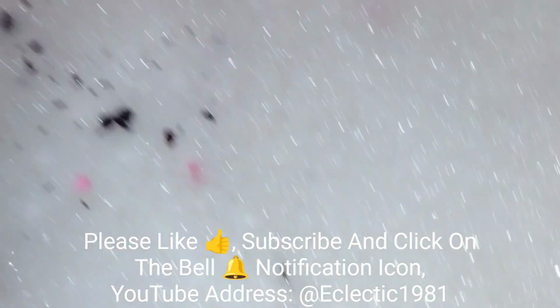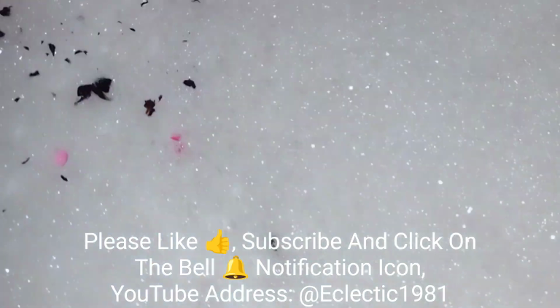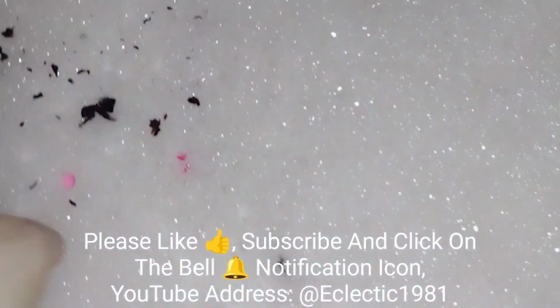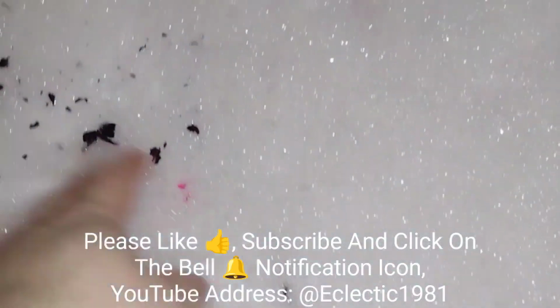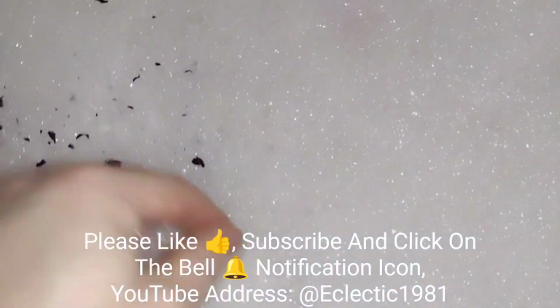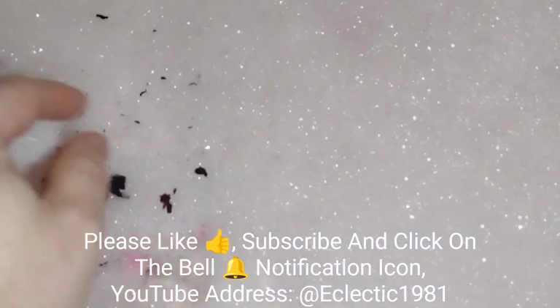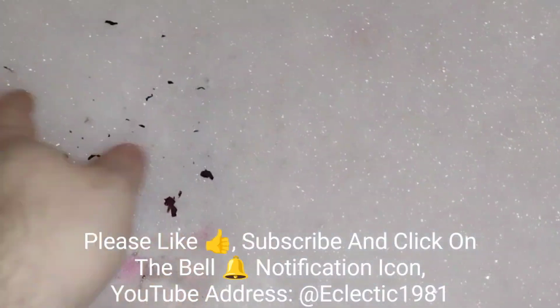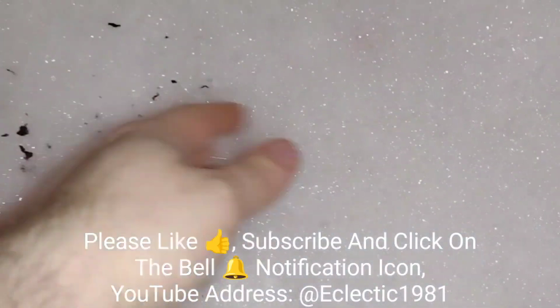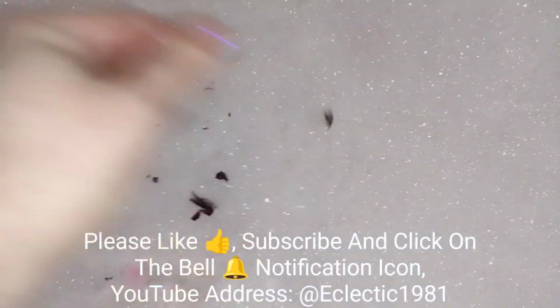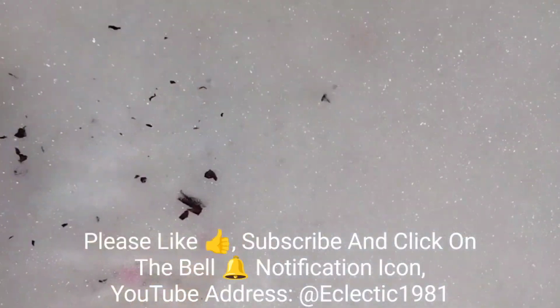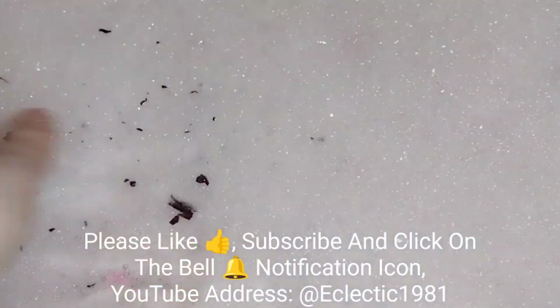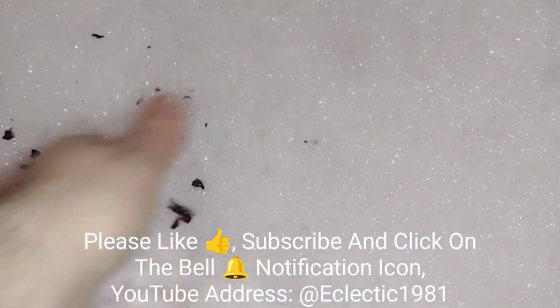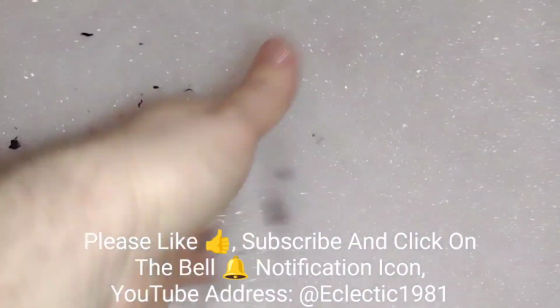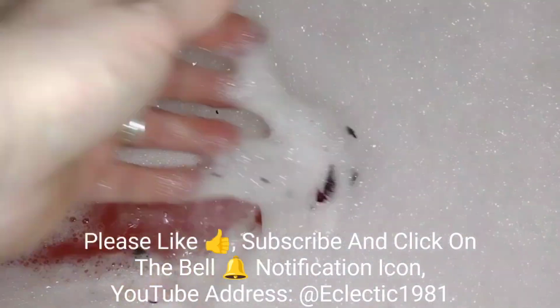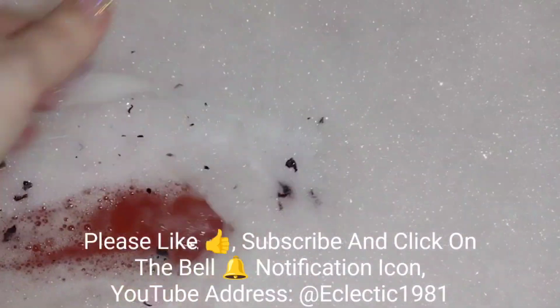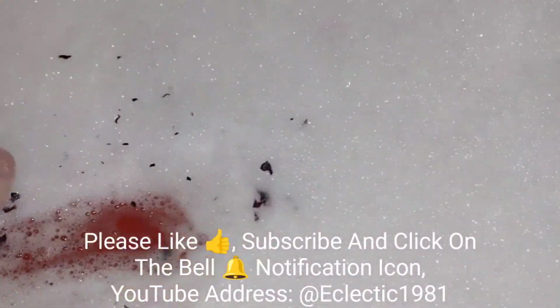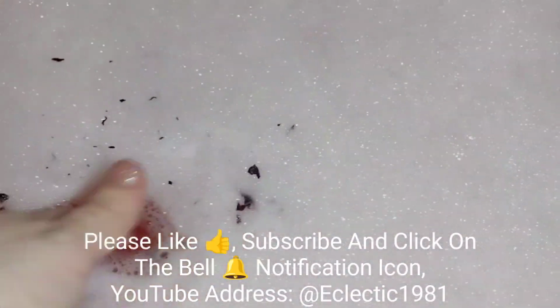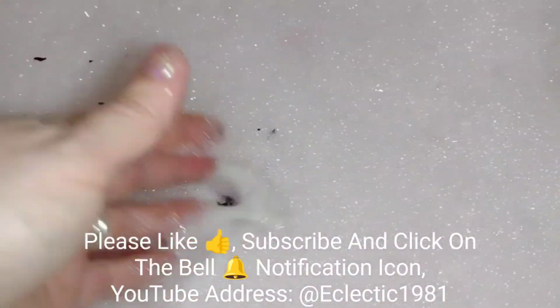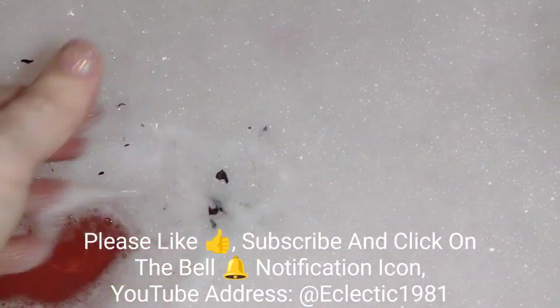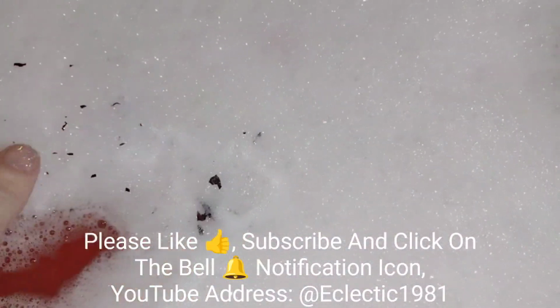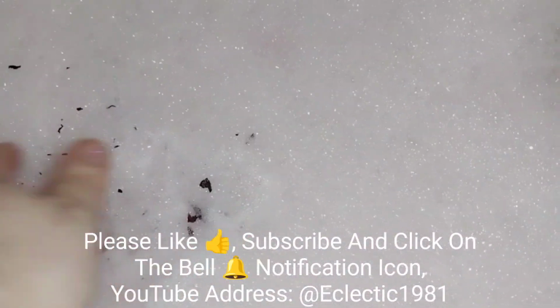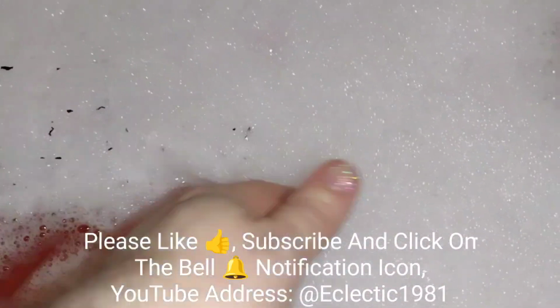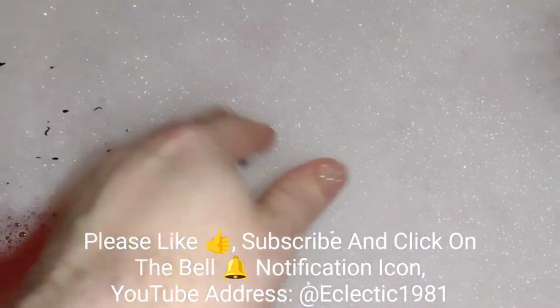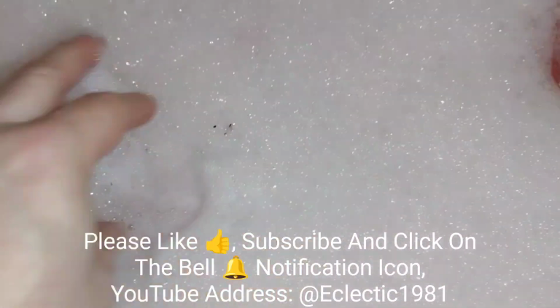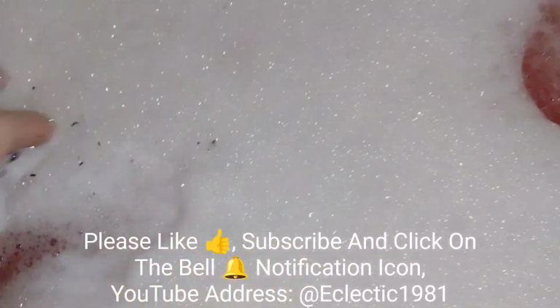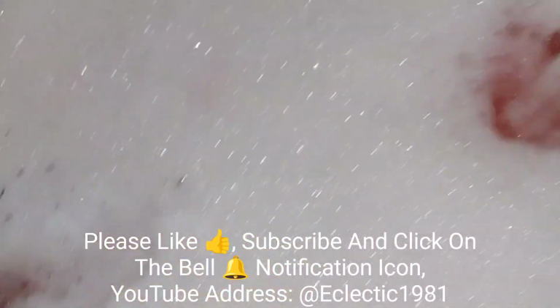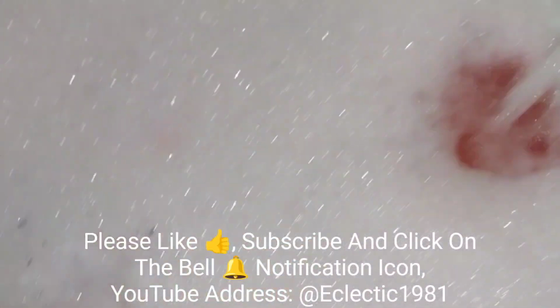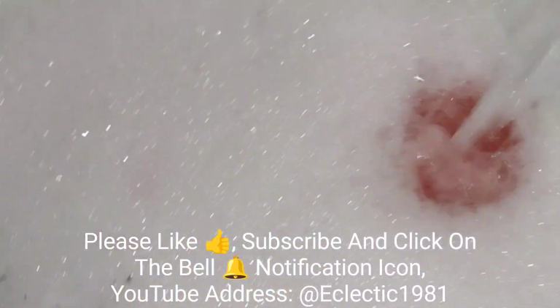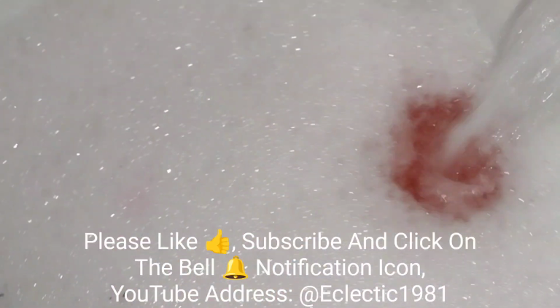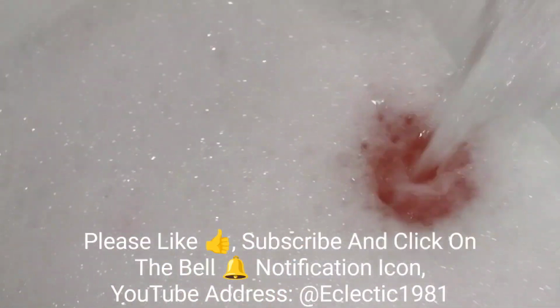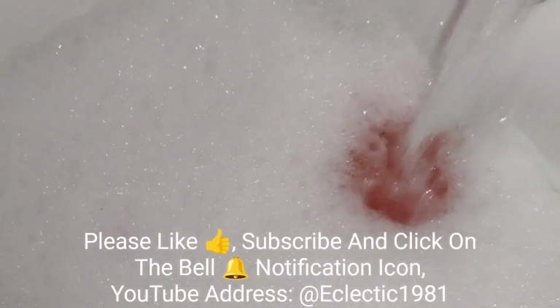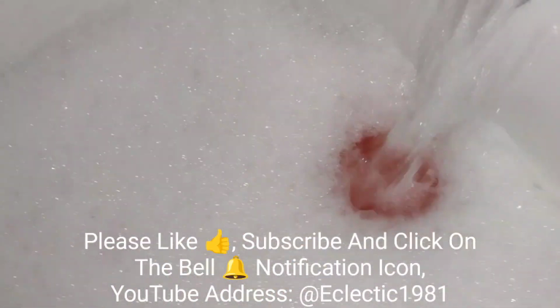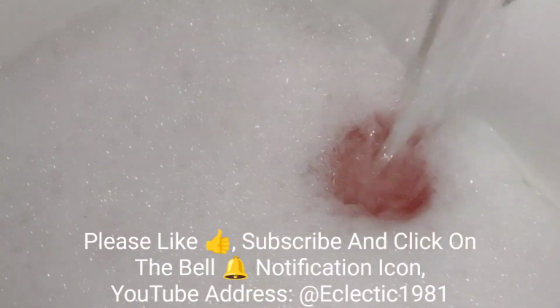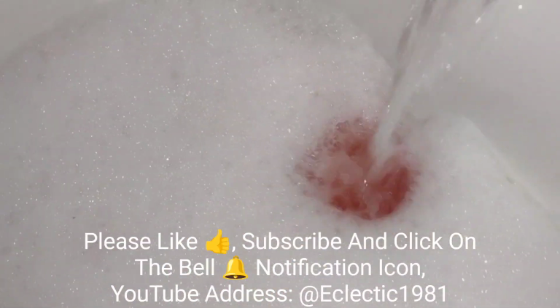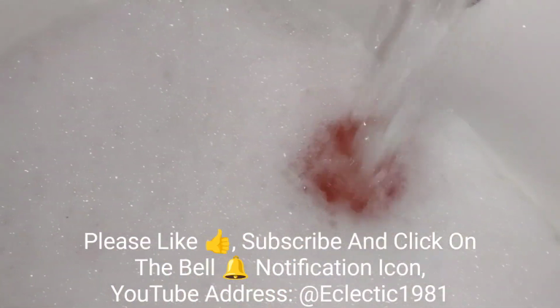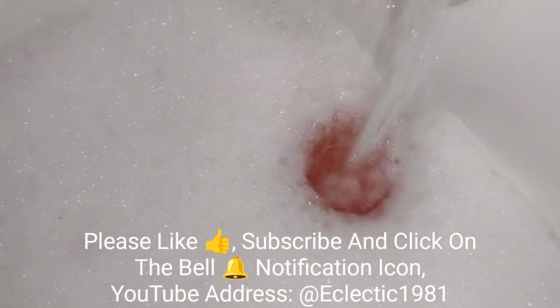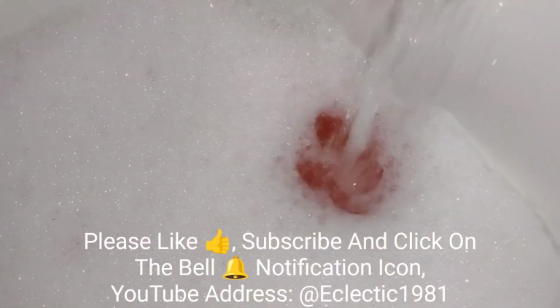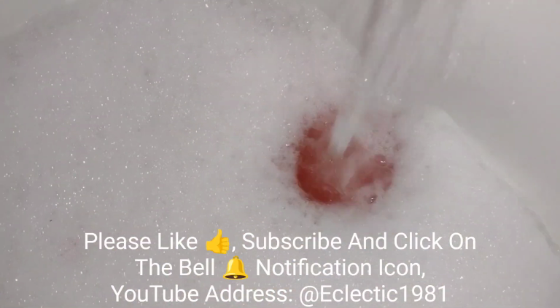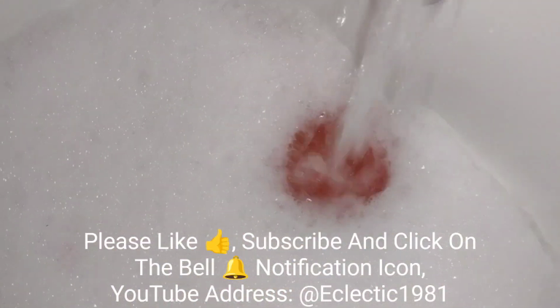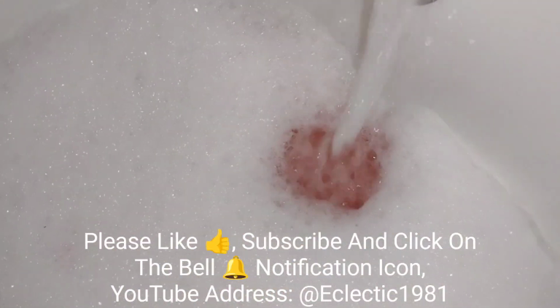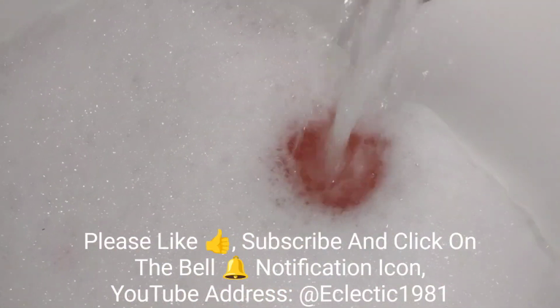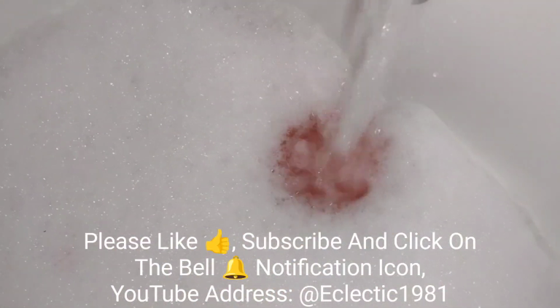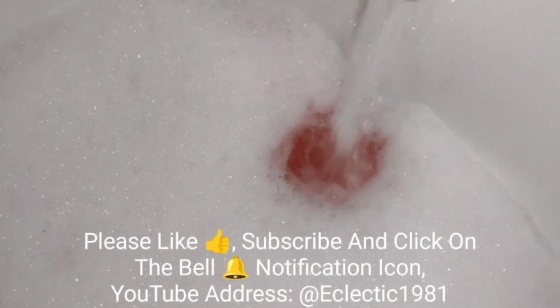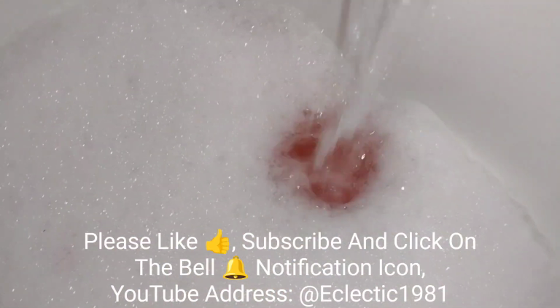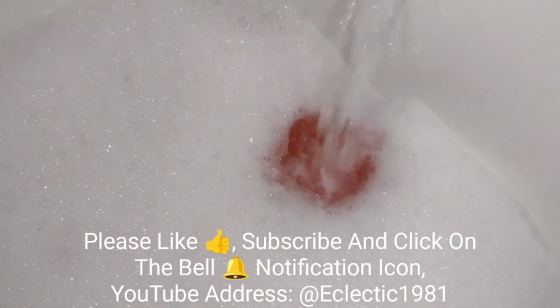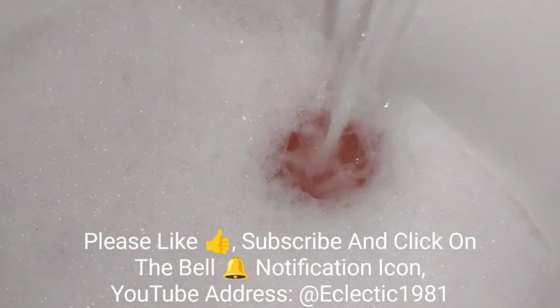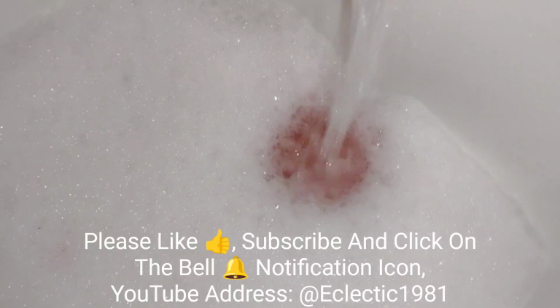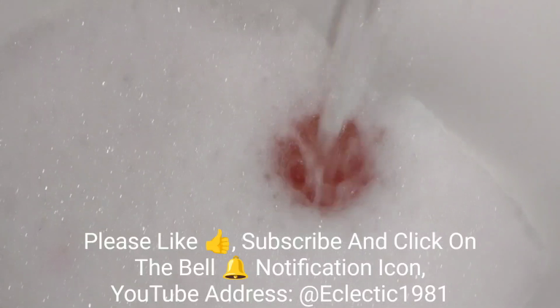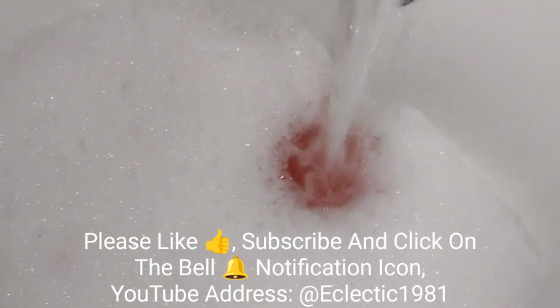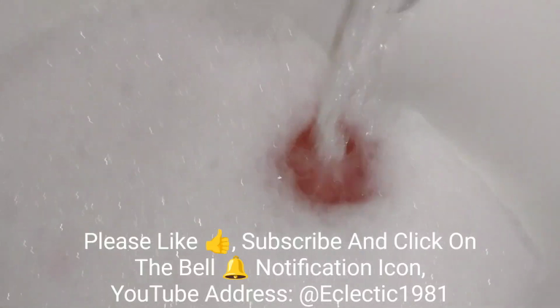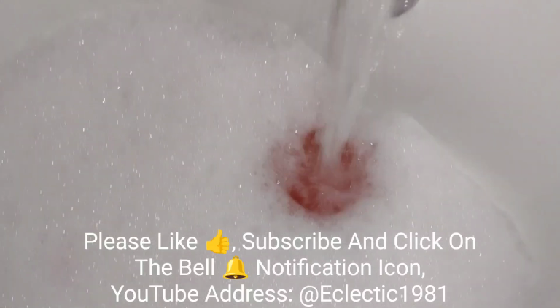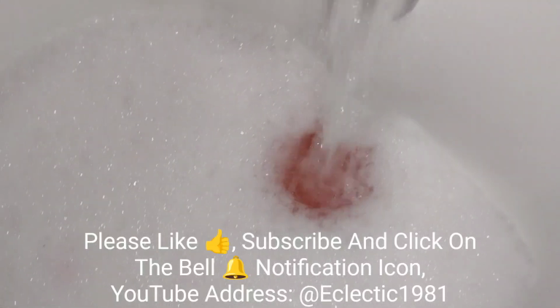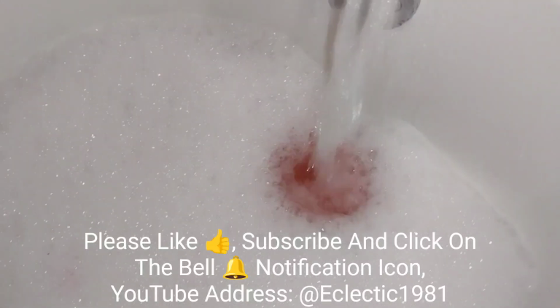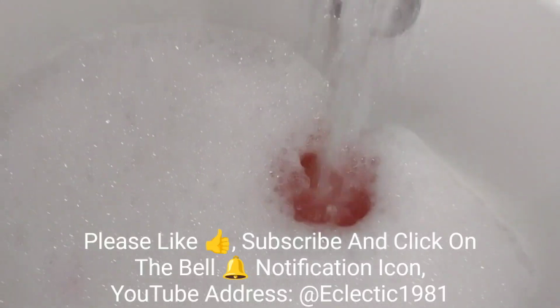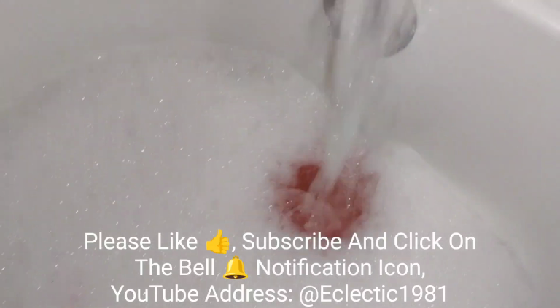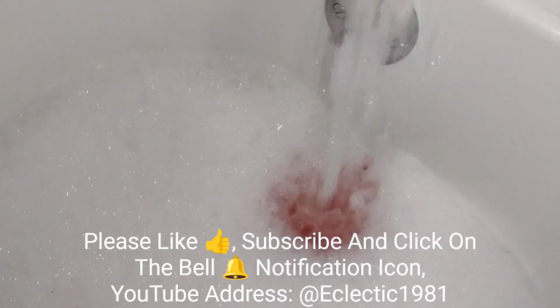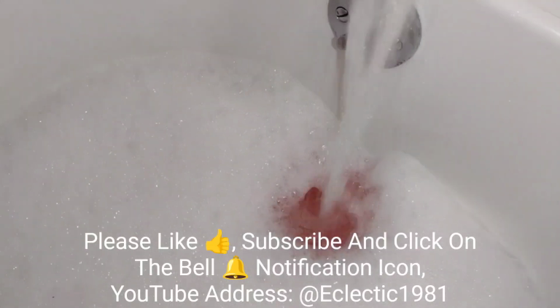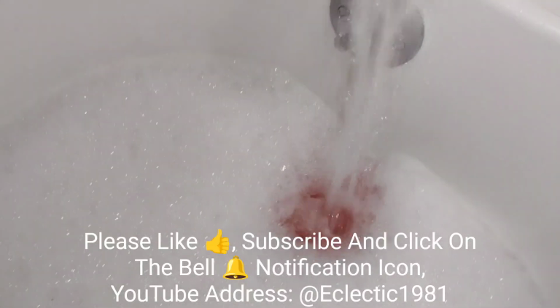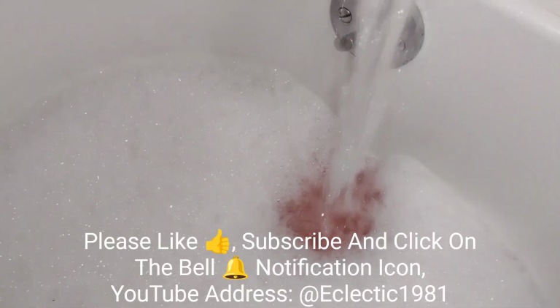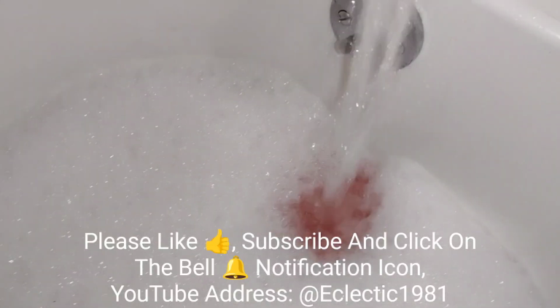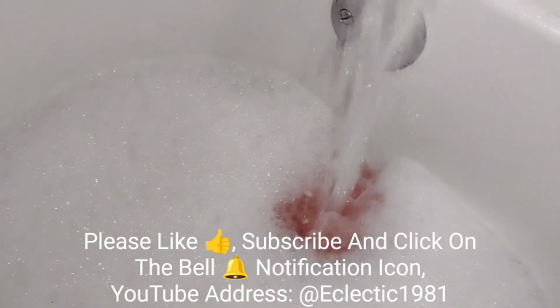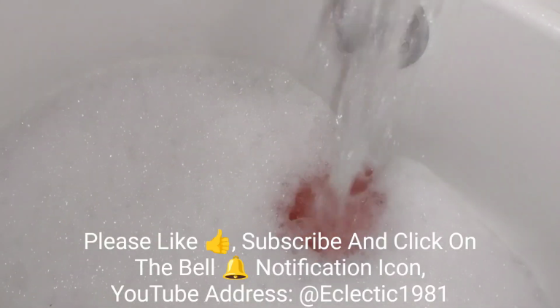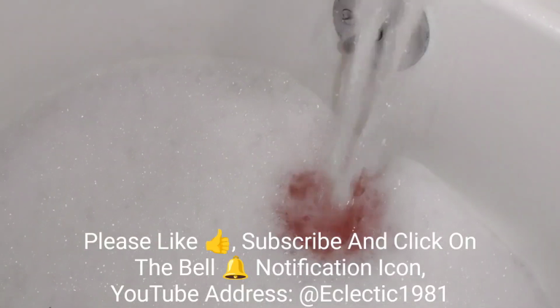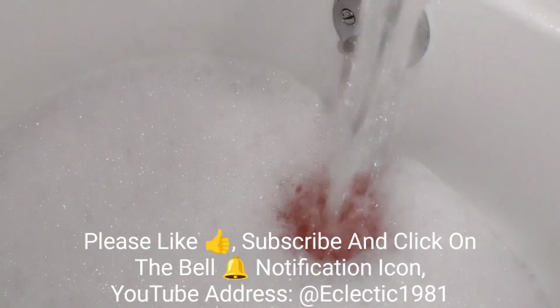All right, guys, please like this video, subscribe to my channel, and click on the bell notification icon to be updated on my latest videos. Thank you for watching. This is the Eclectic Male Witch.